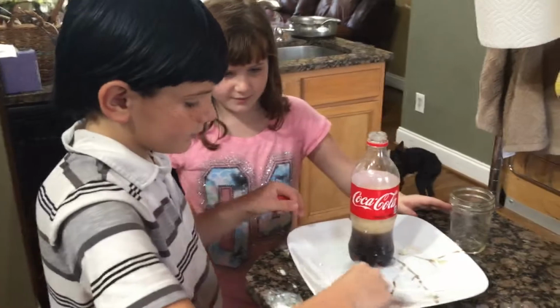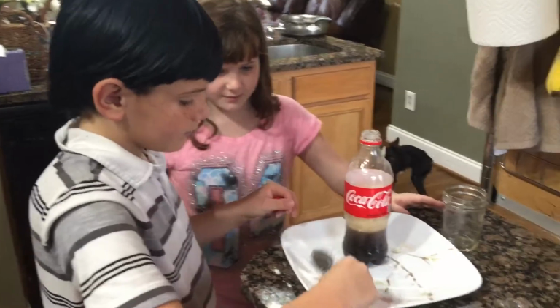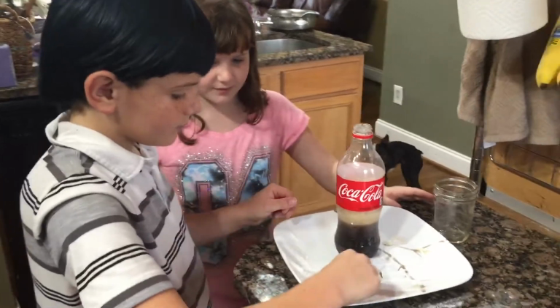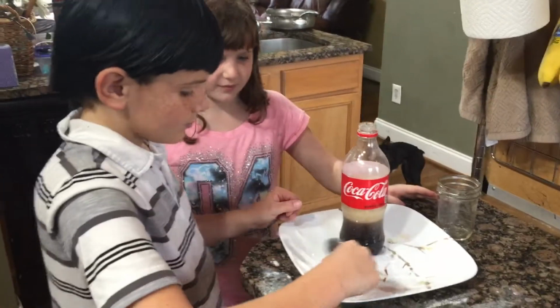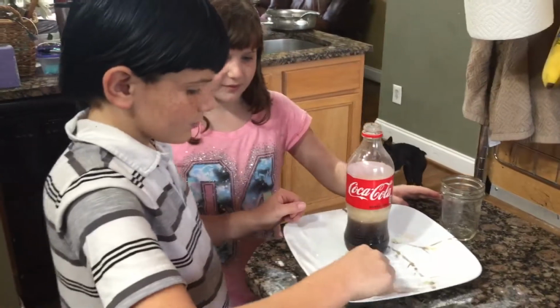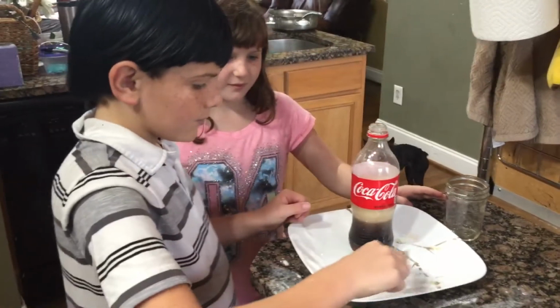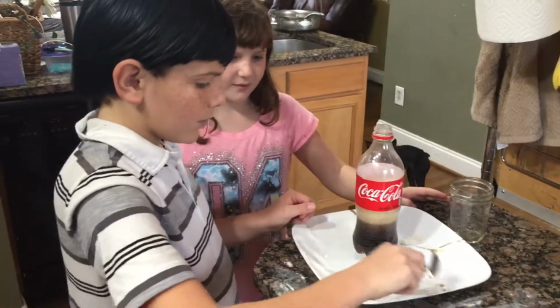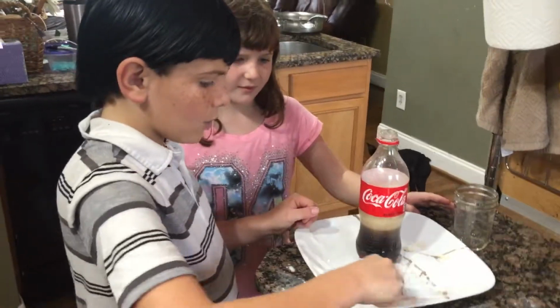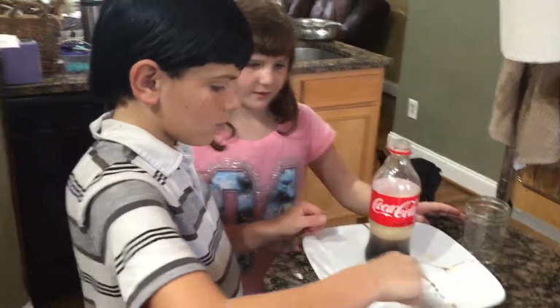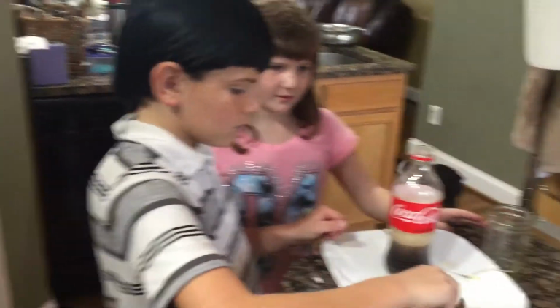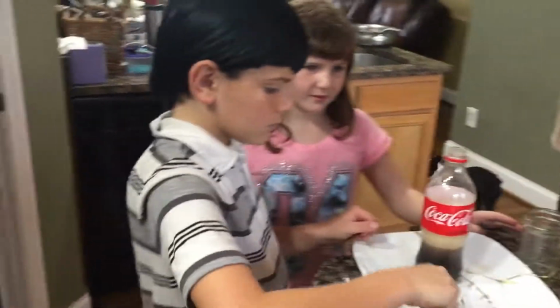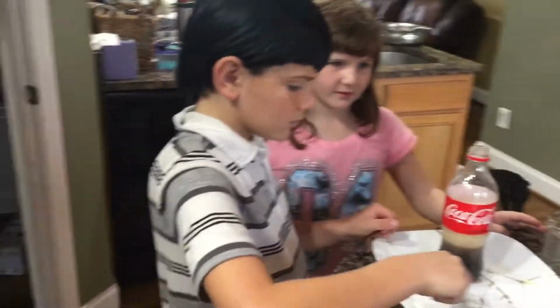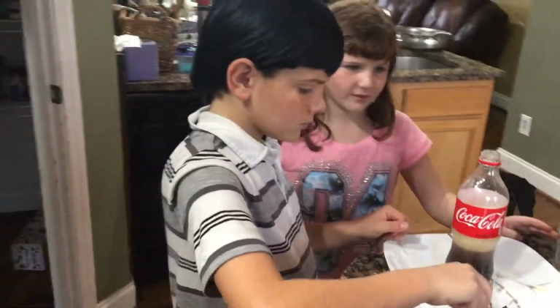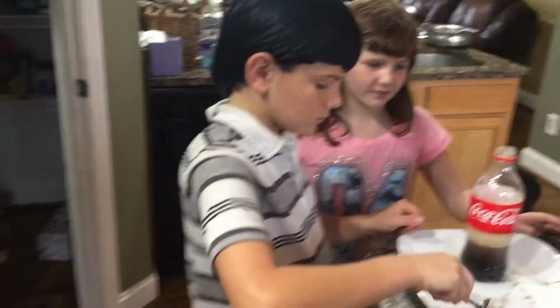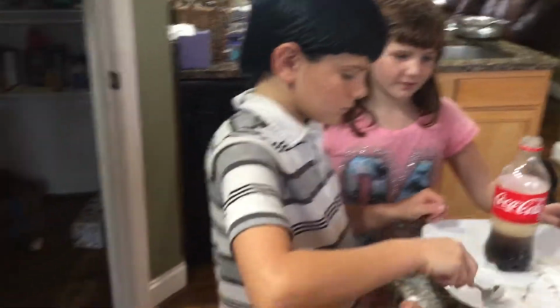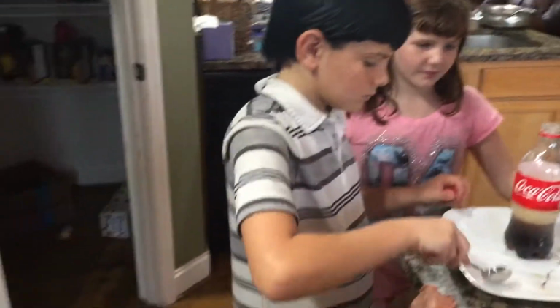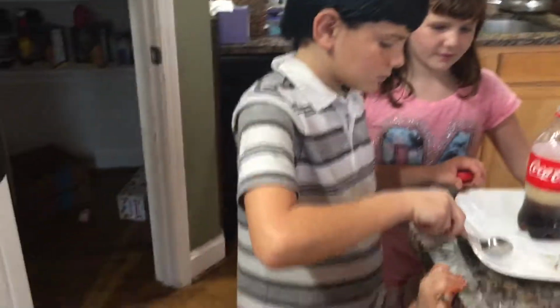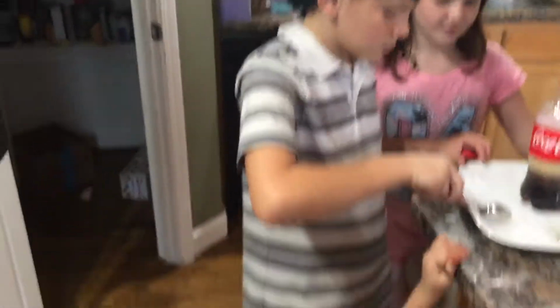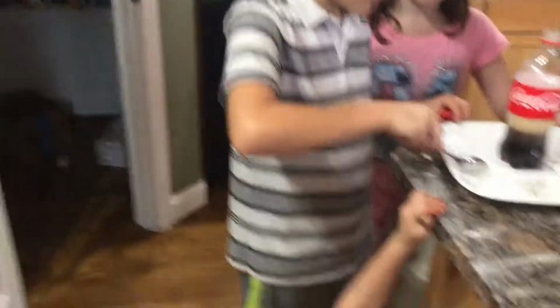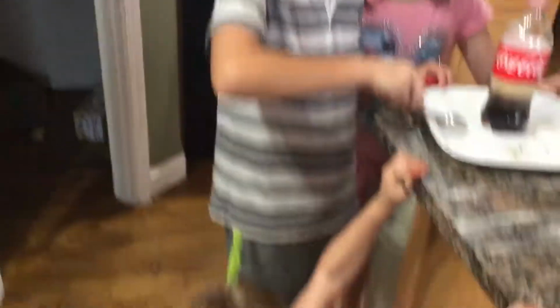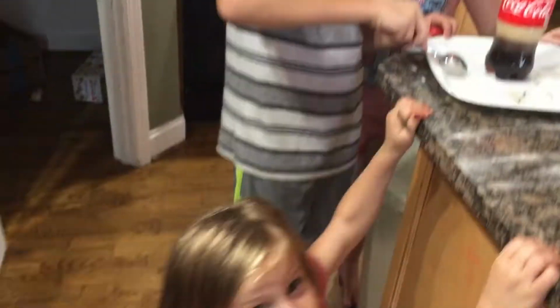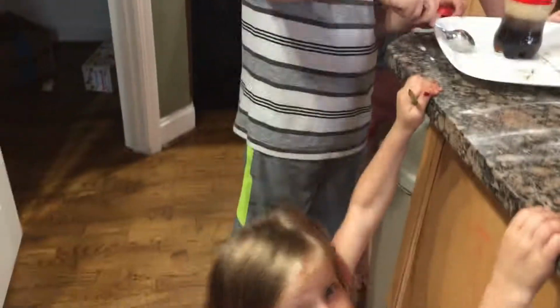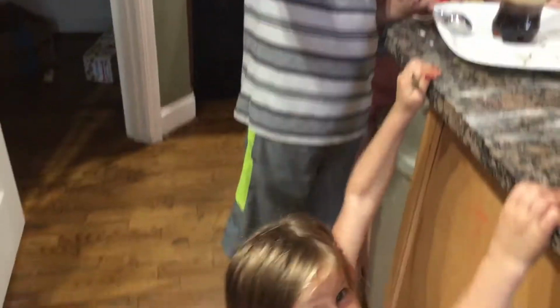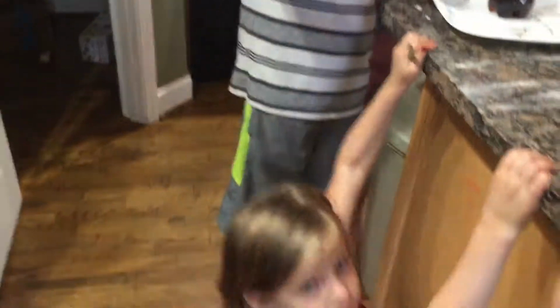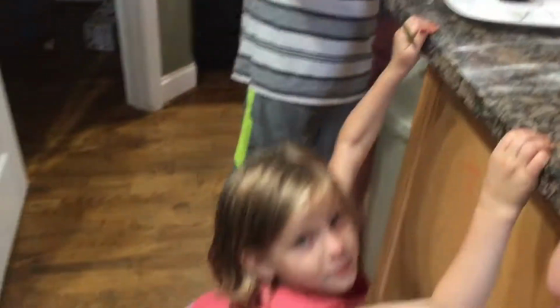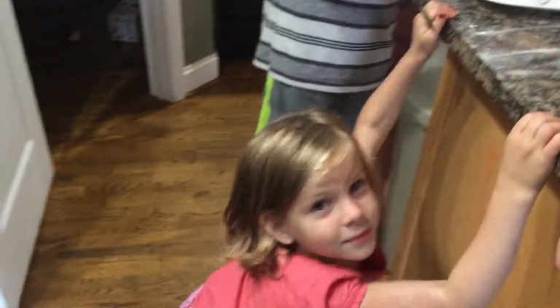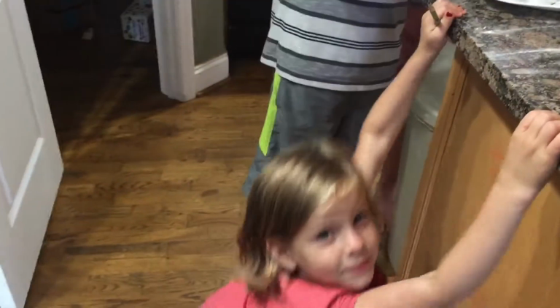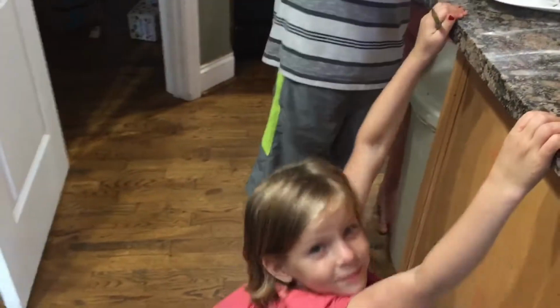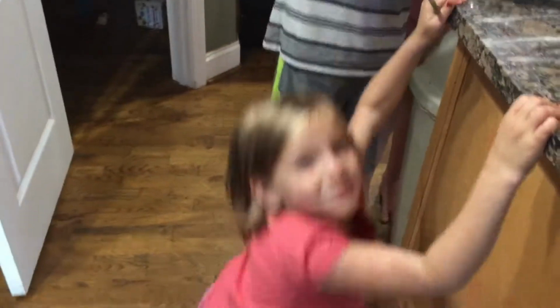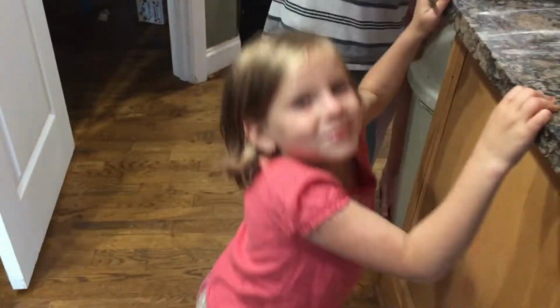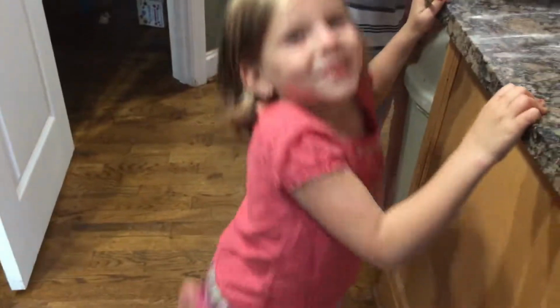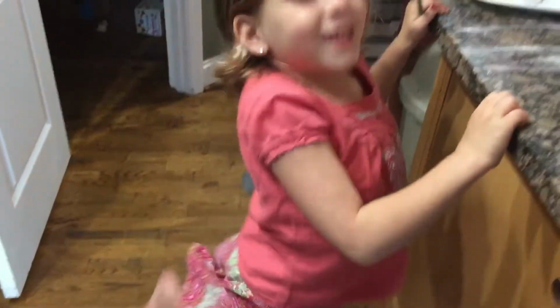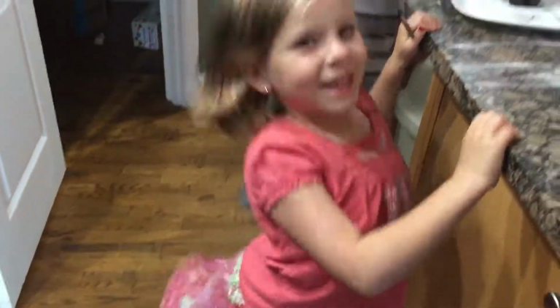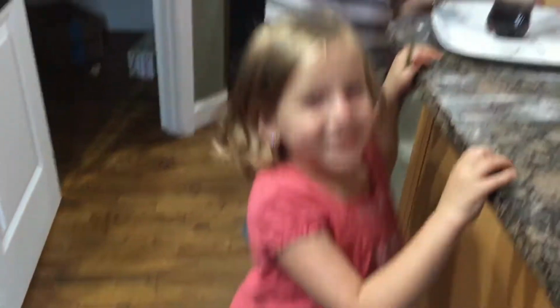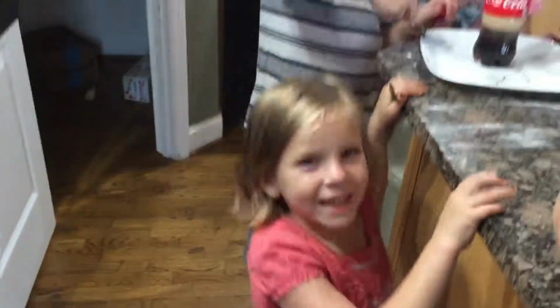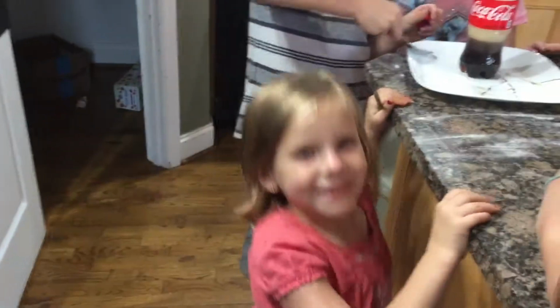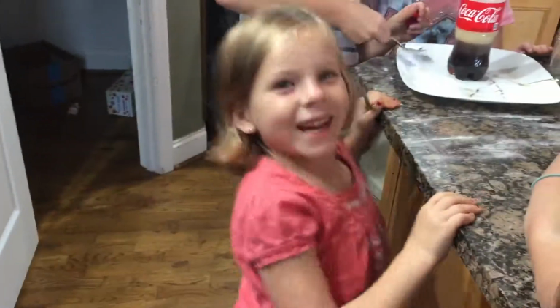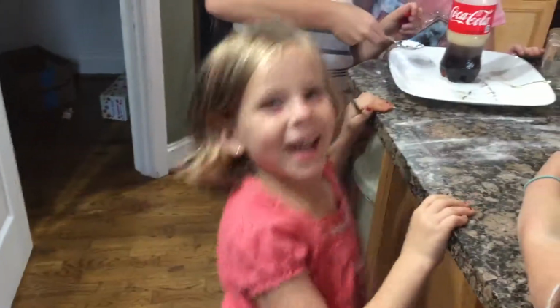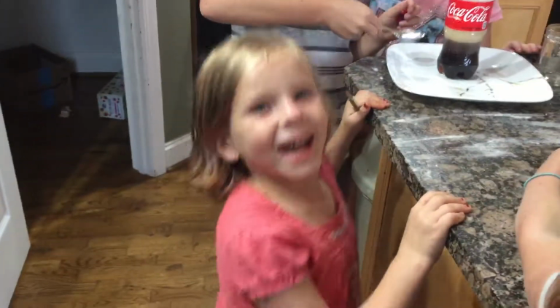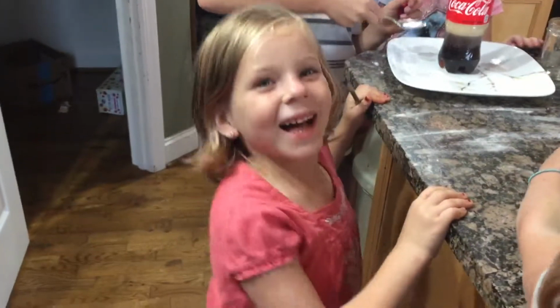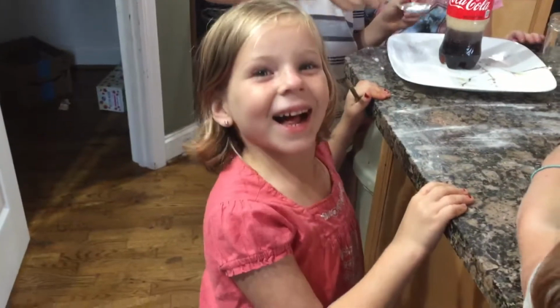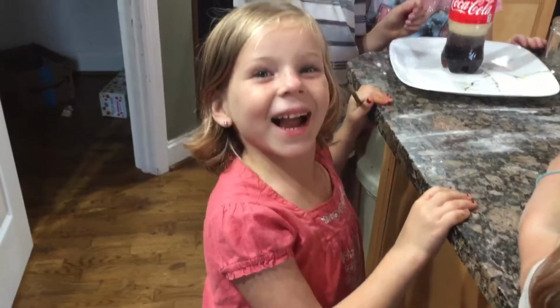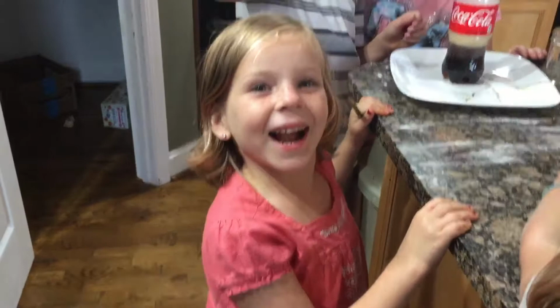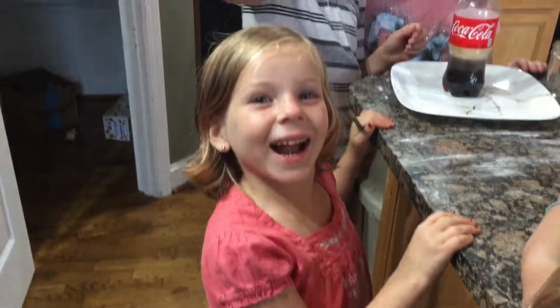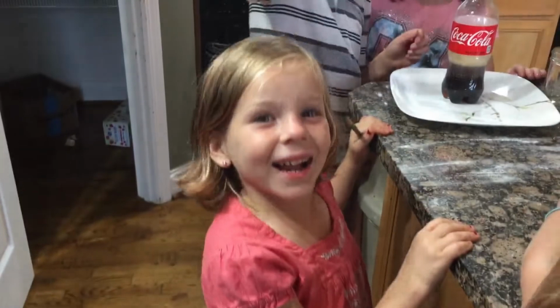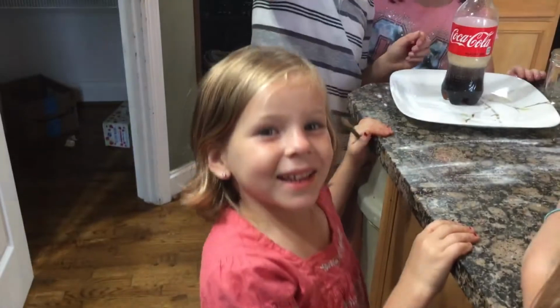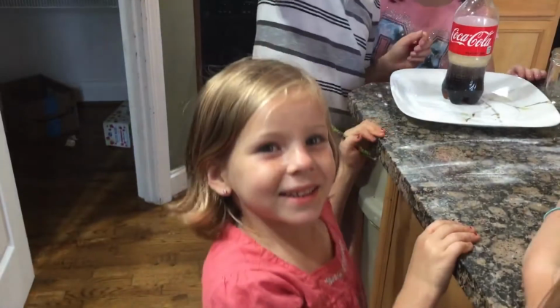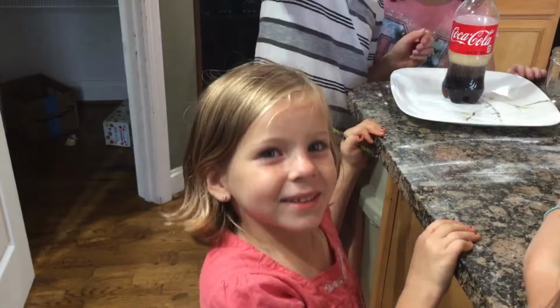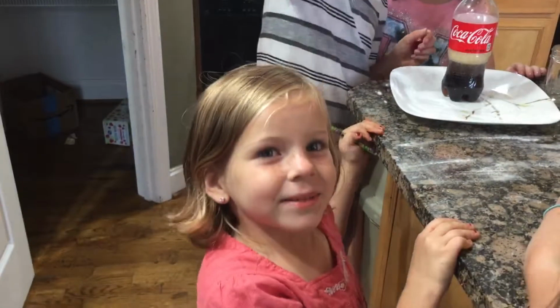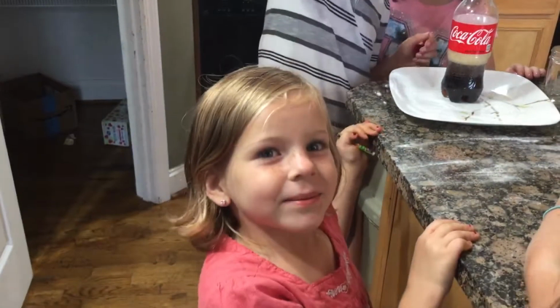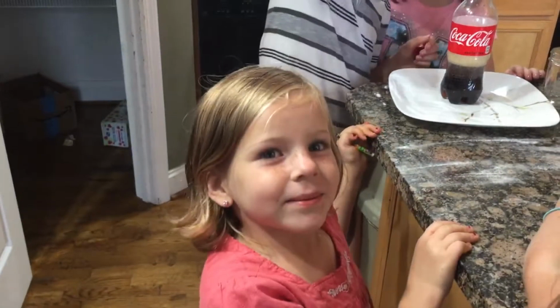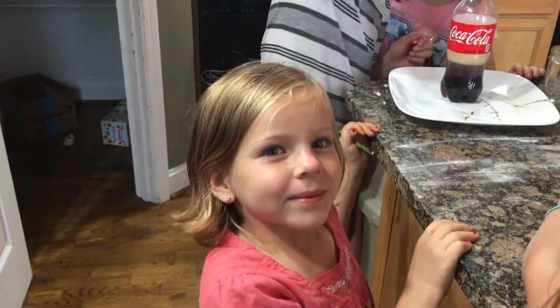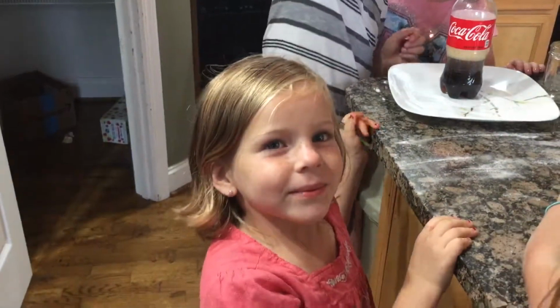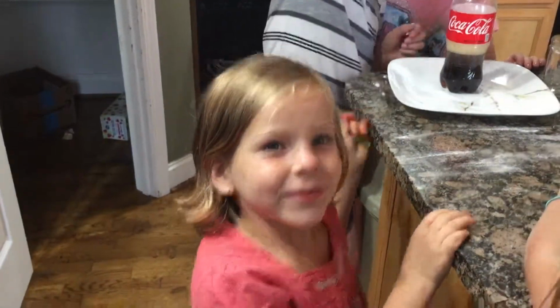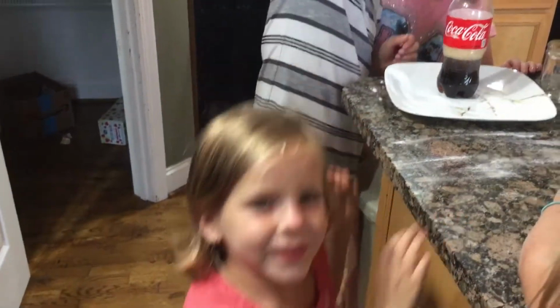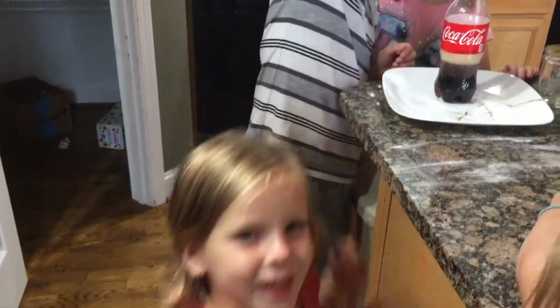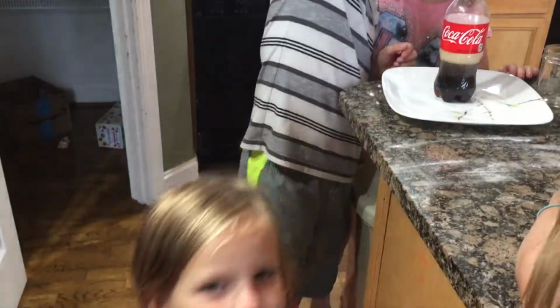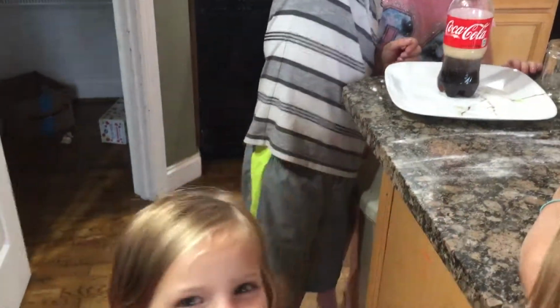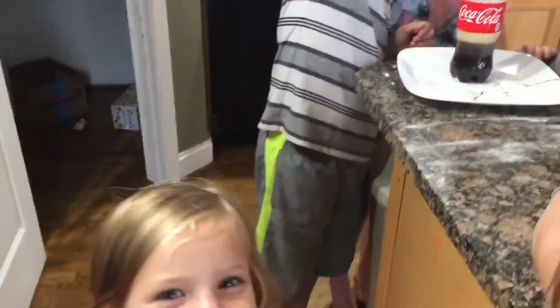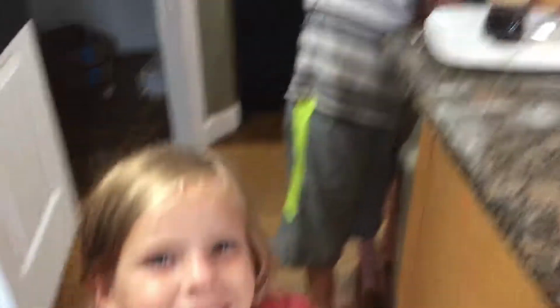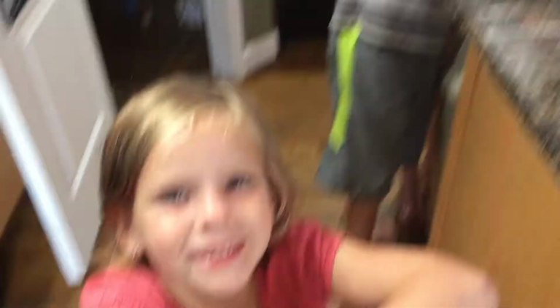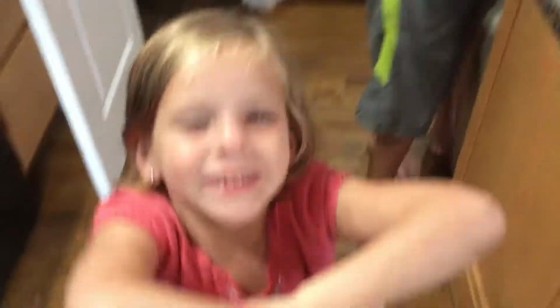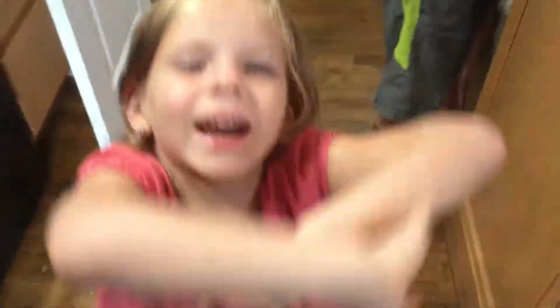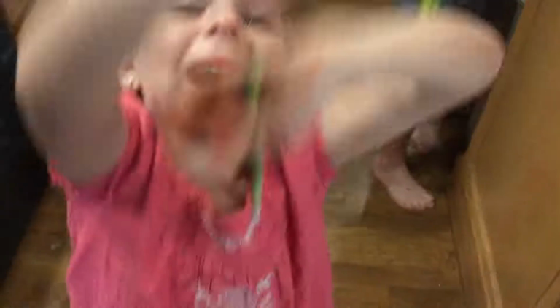How about some more? More! Alright! Let's add some more baking soda! Ta-da!